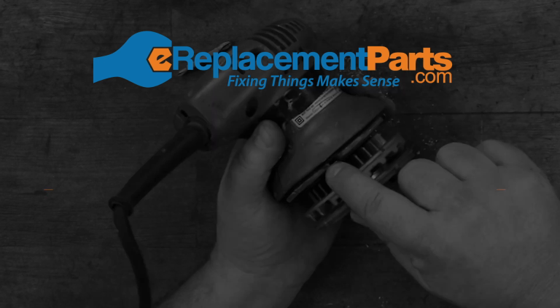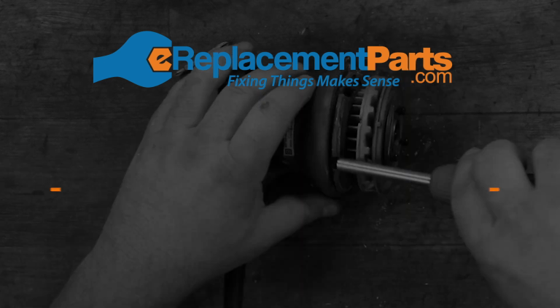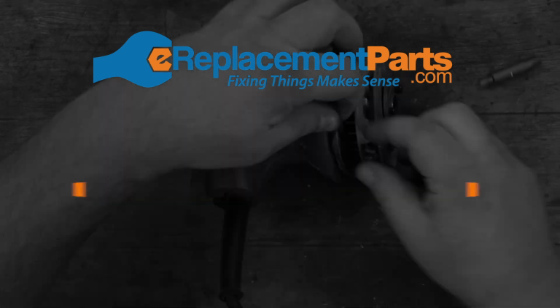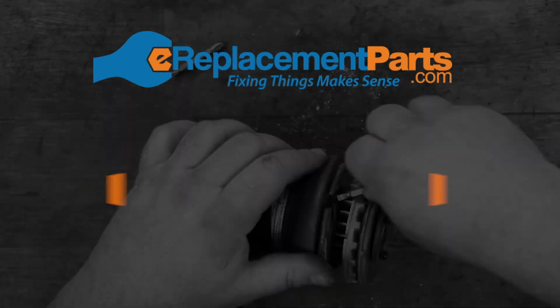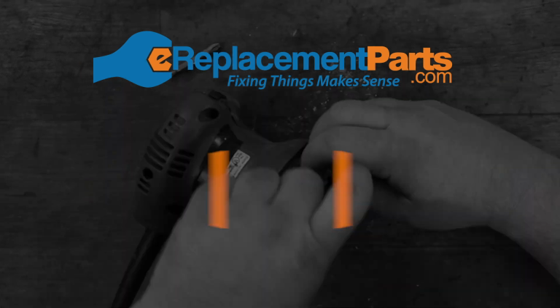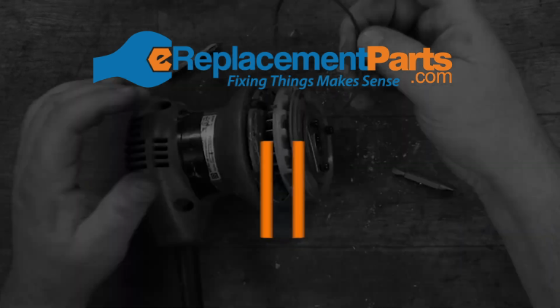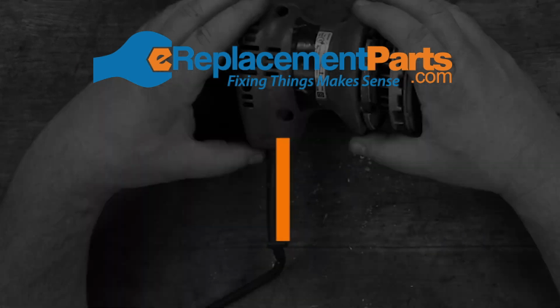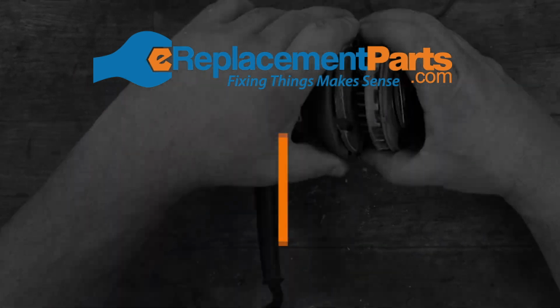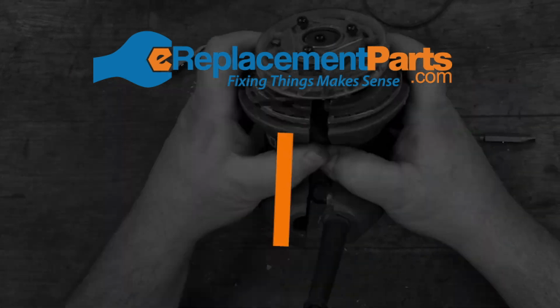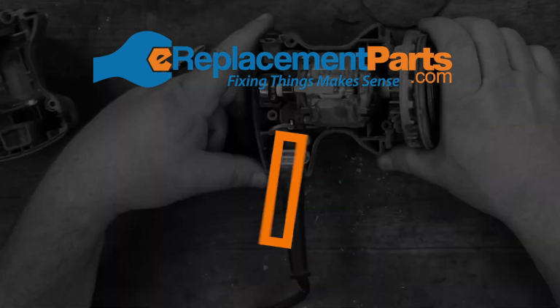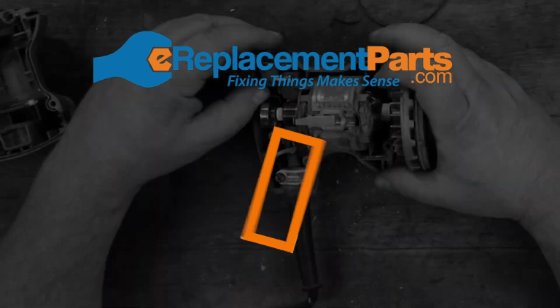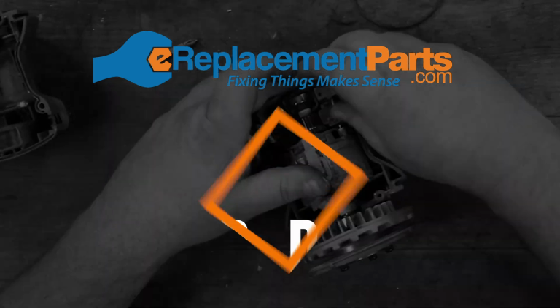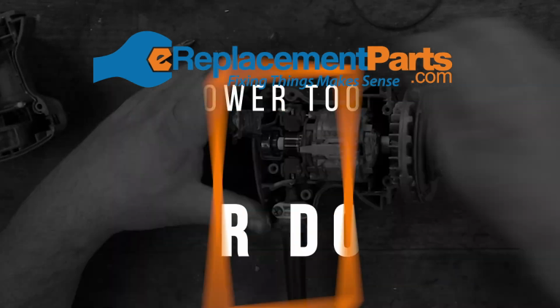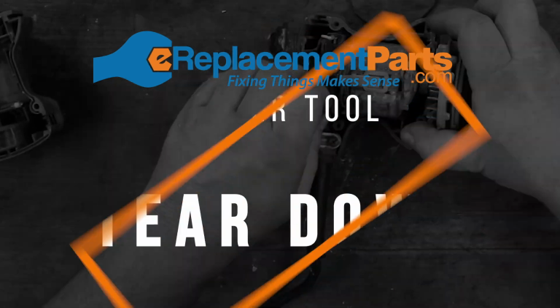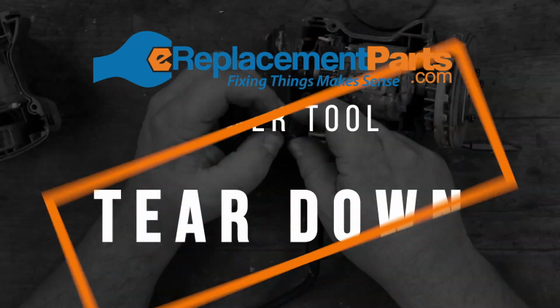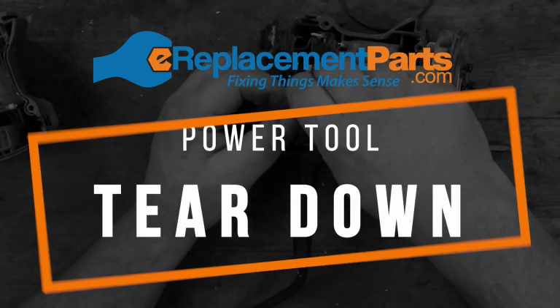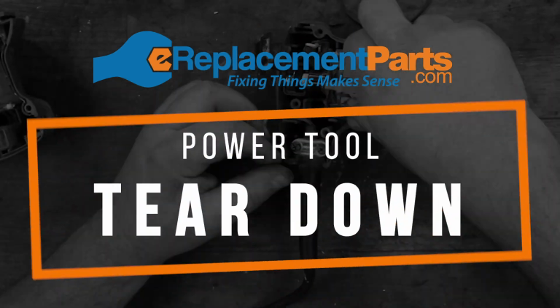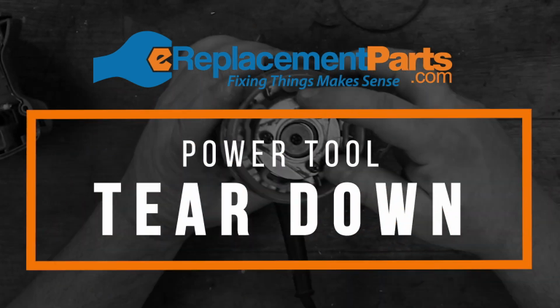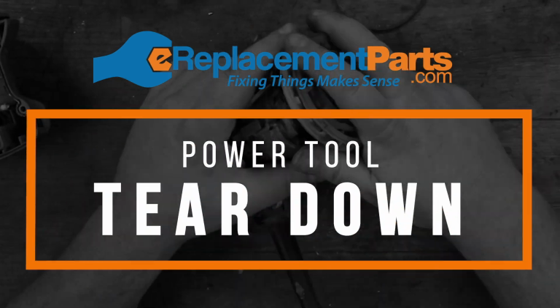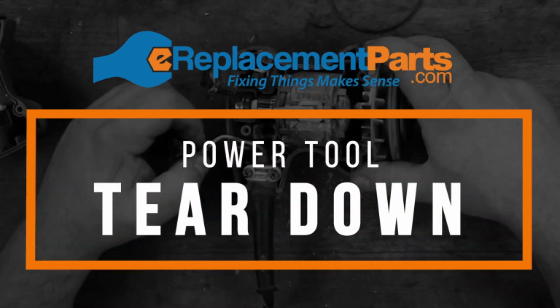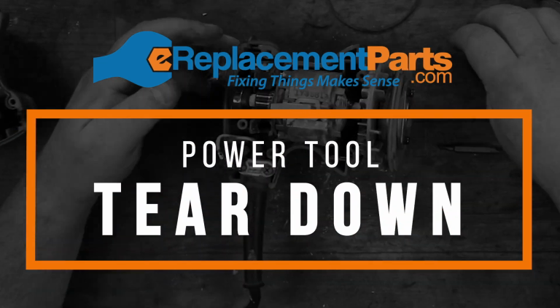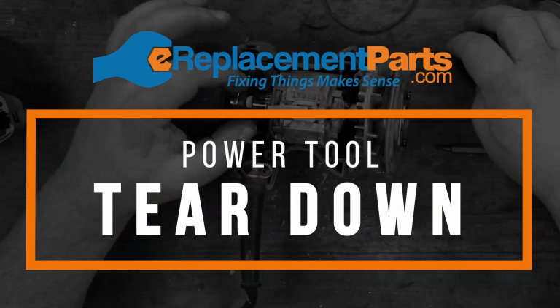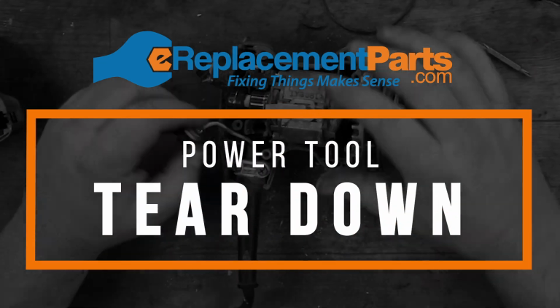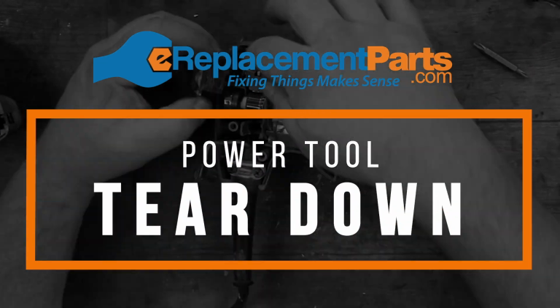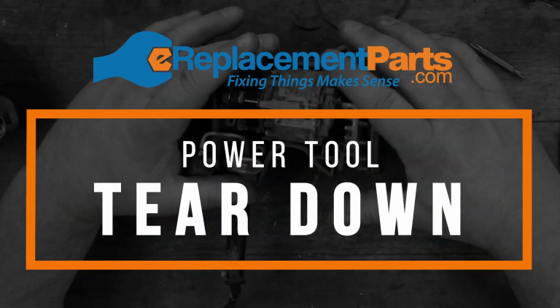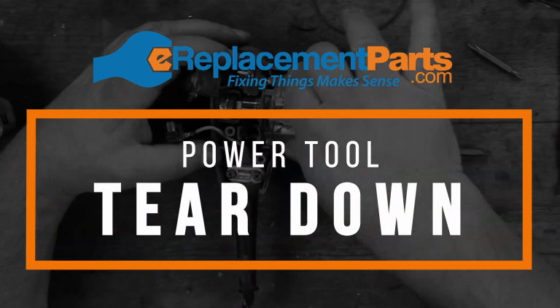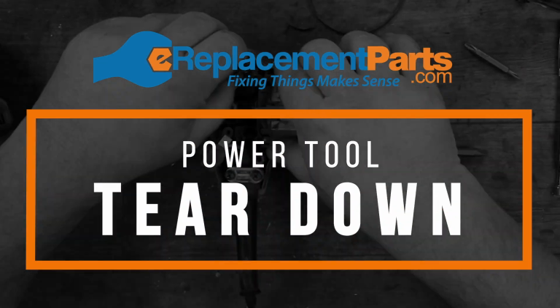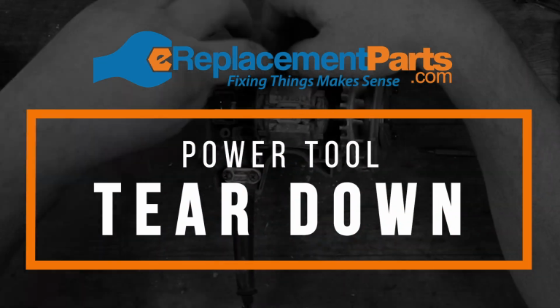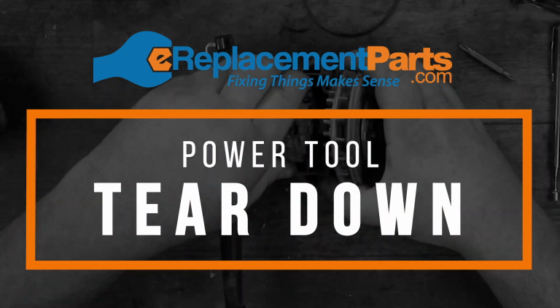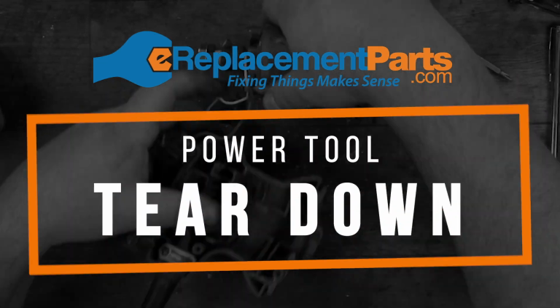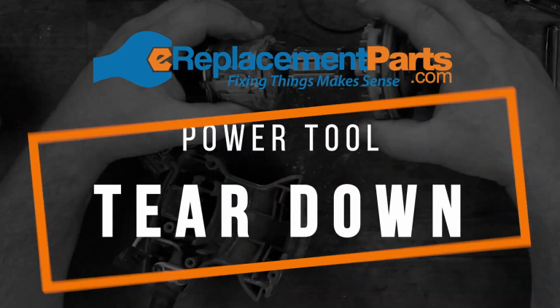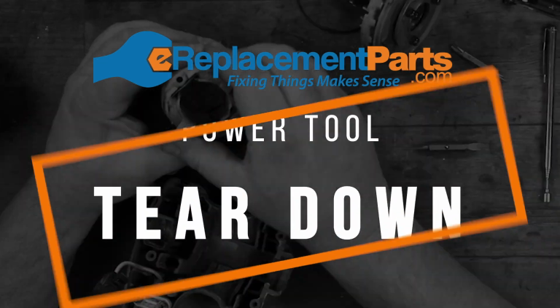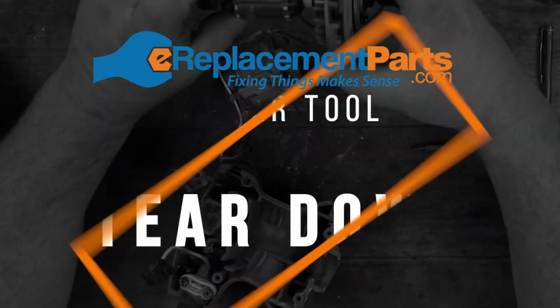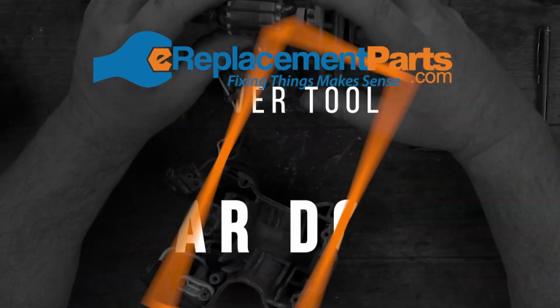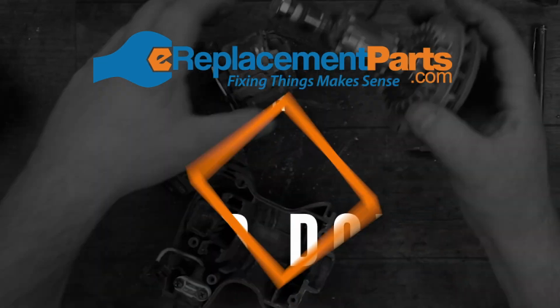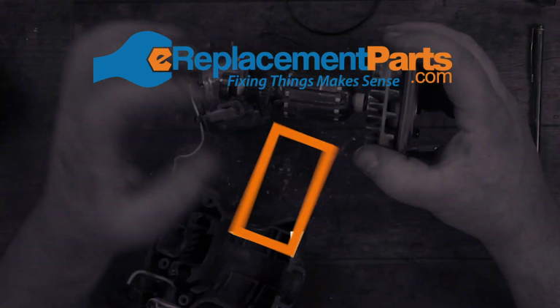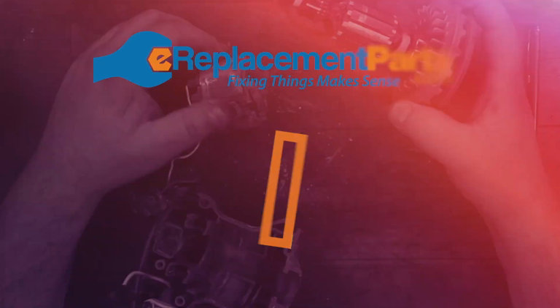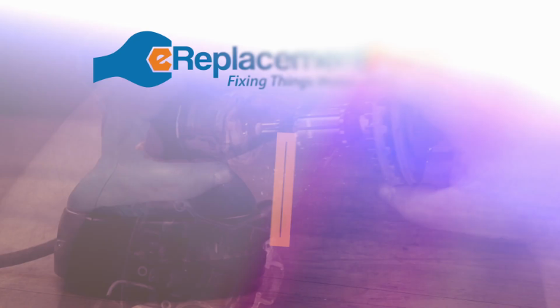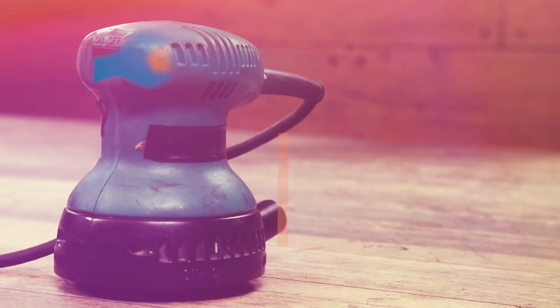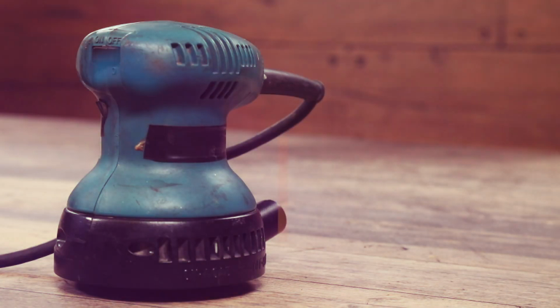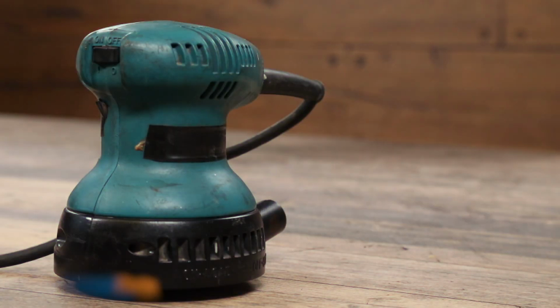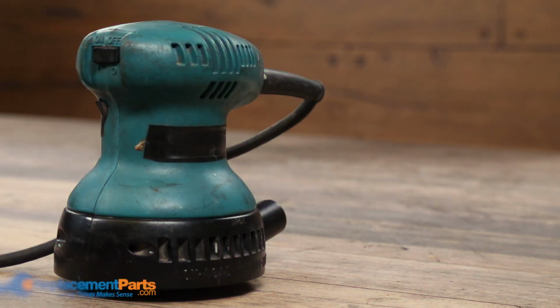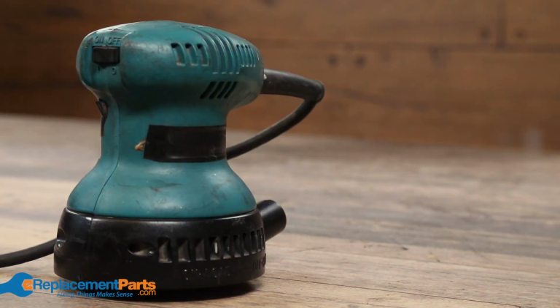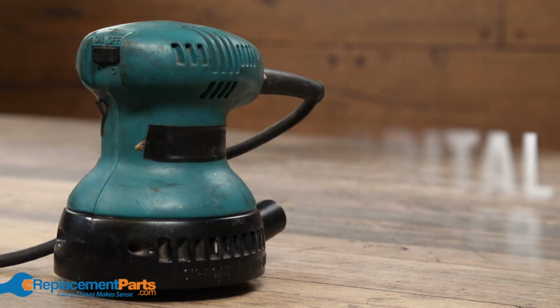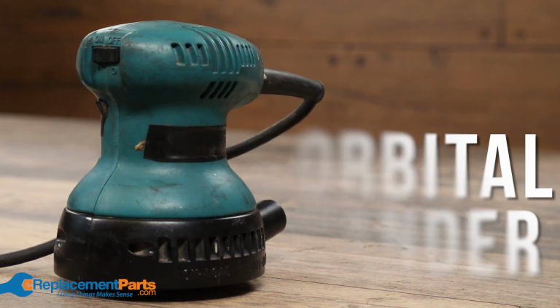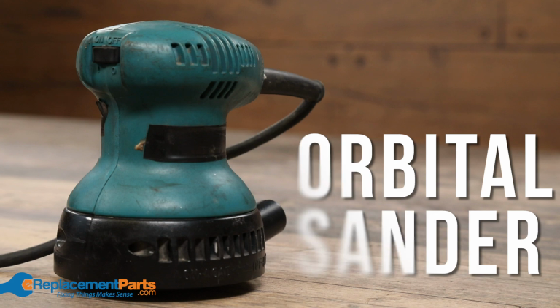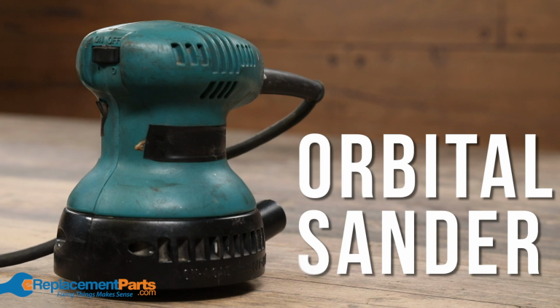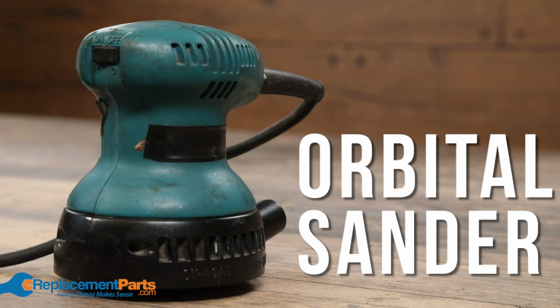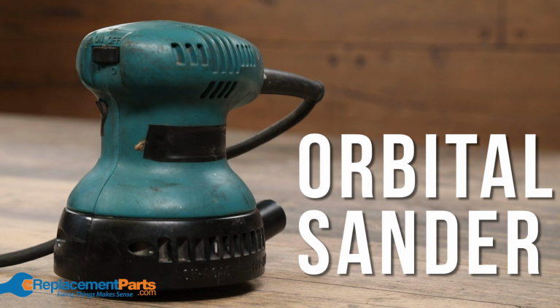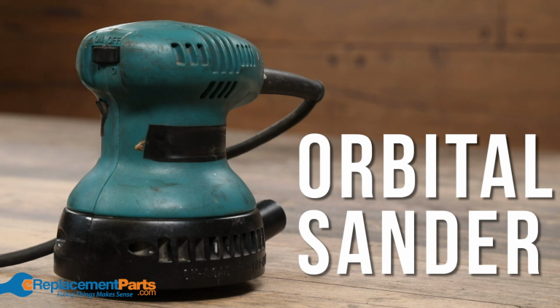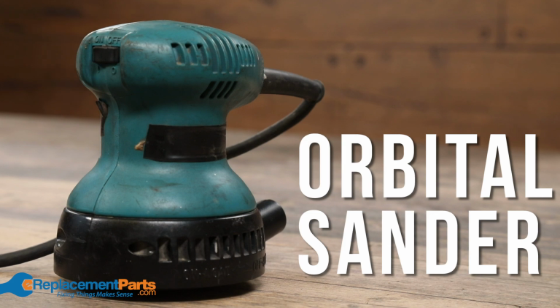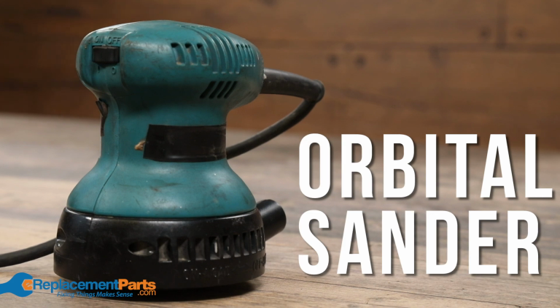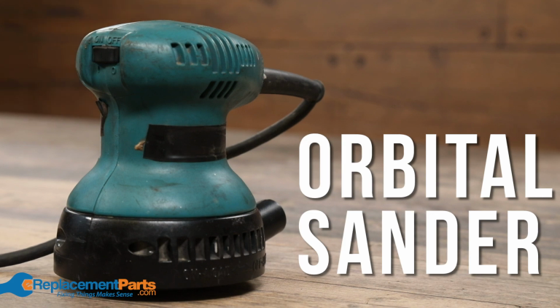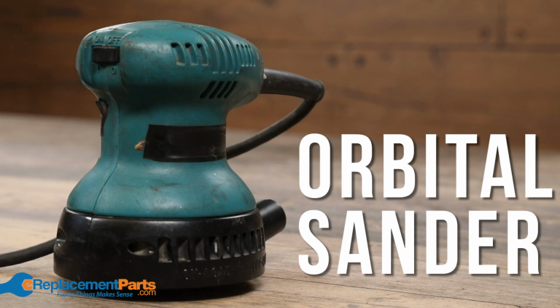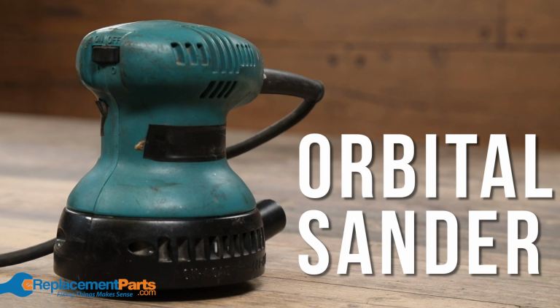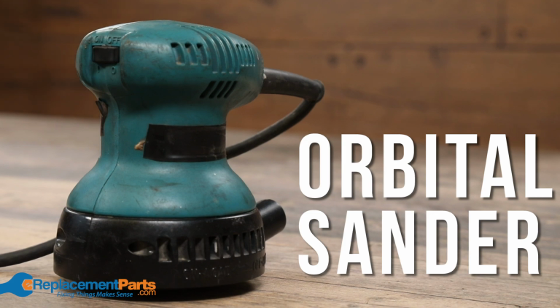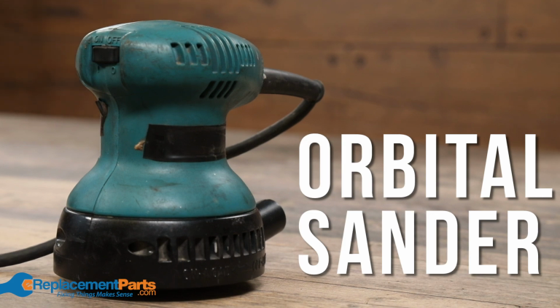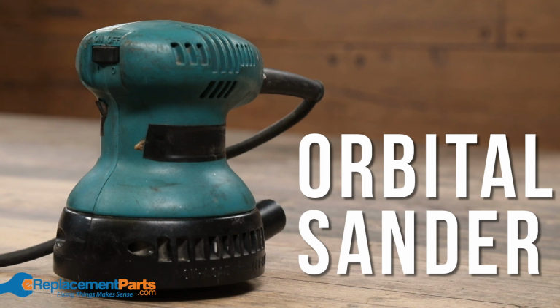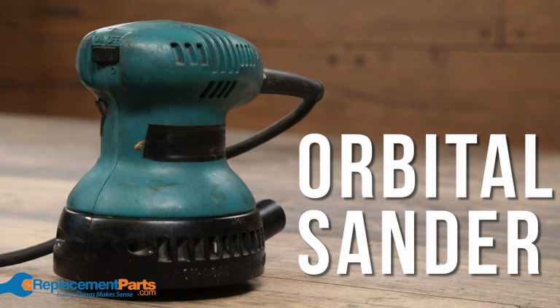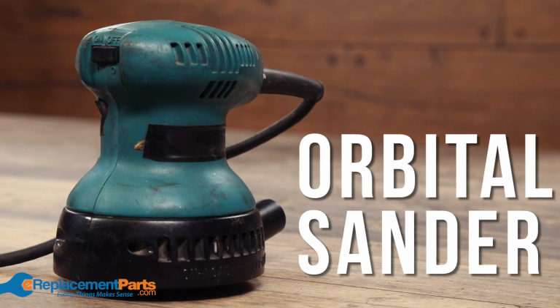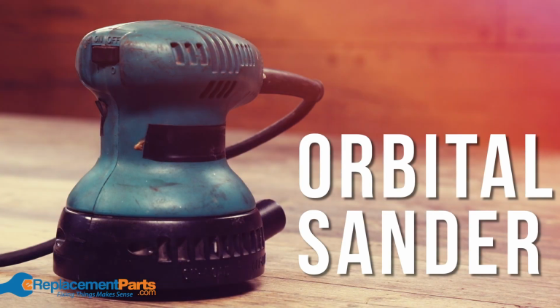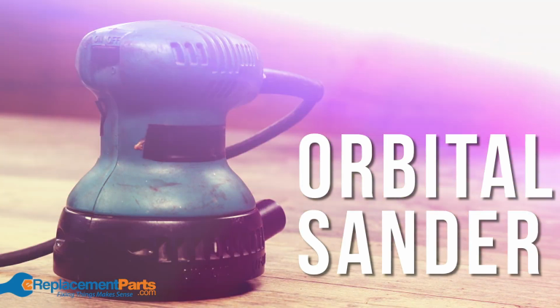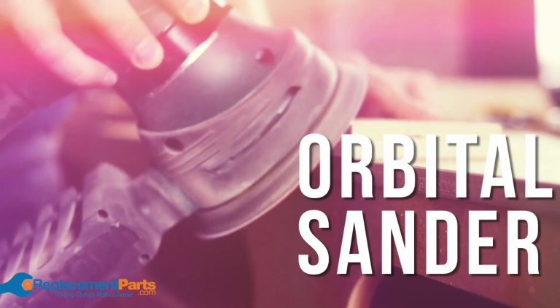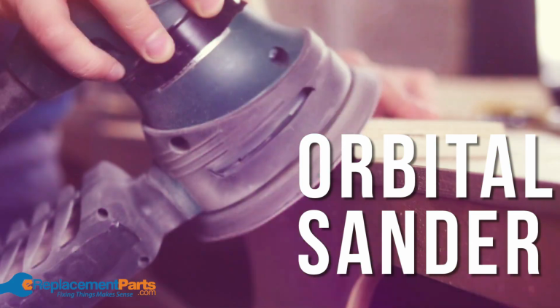G'day everyone, I'm Dave. Today we're going to be doing another tool teardown. What we're going to be looking at is the orbital sander.